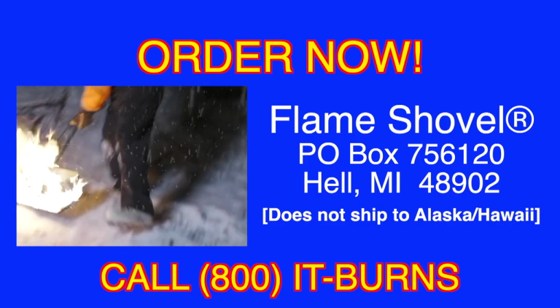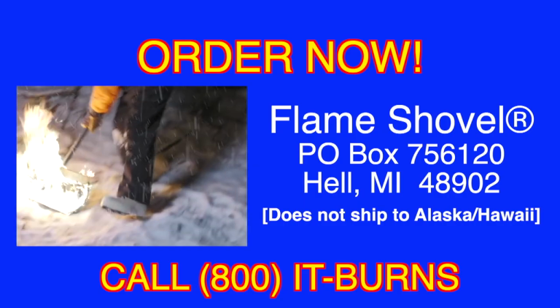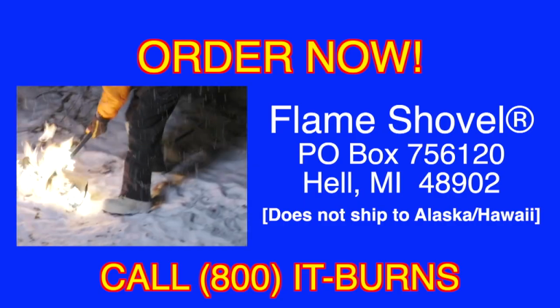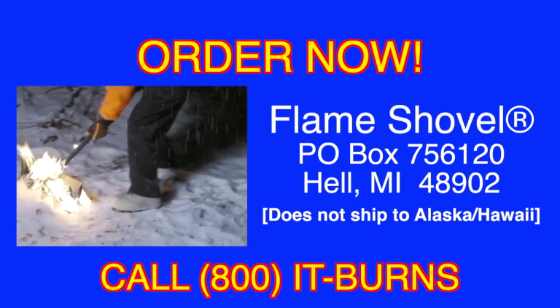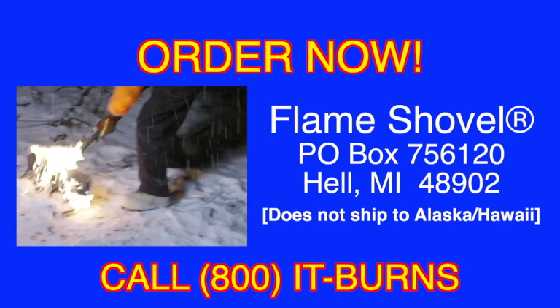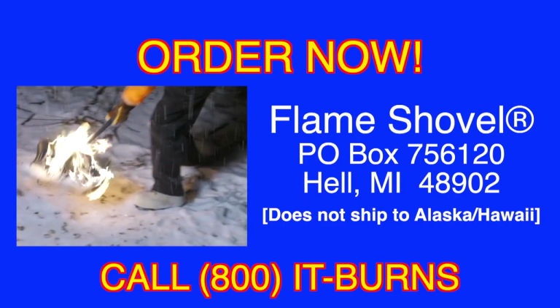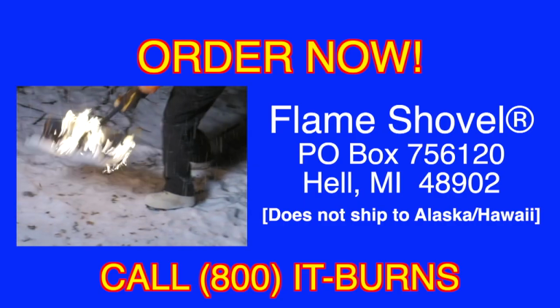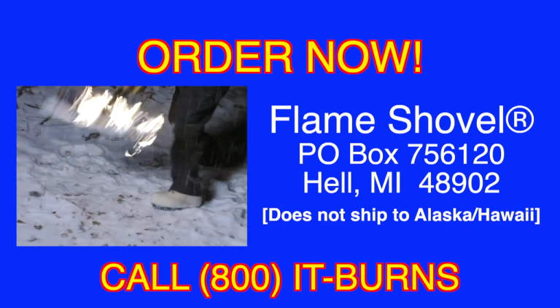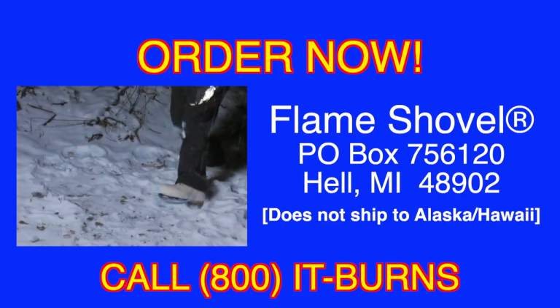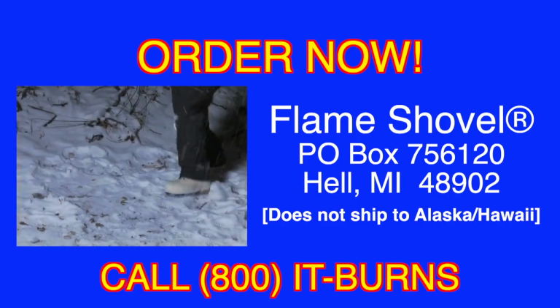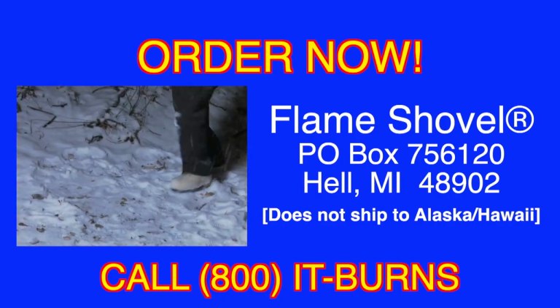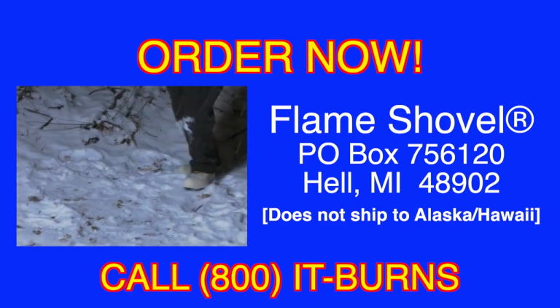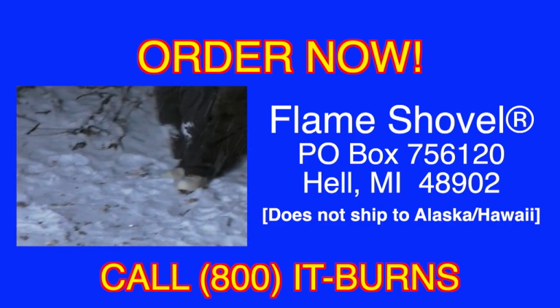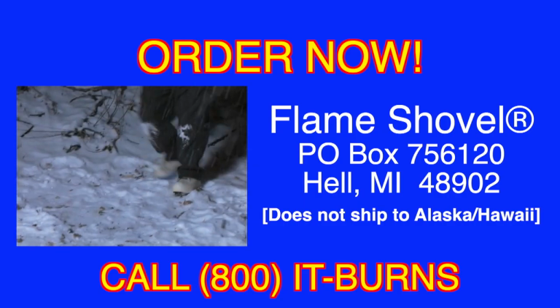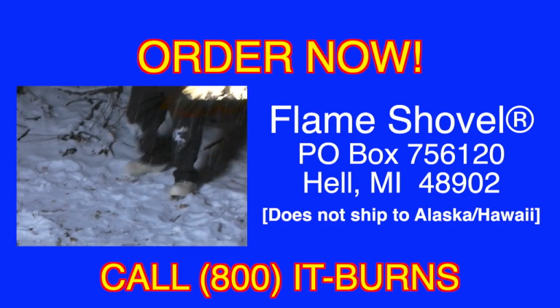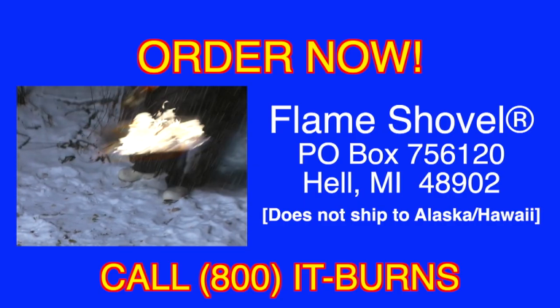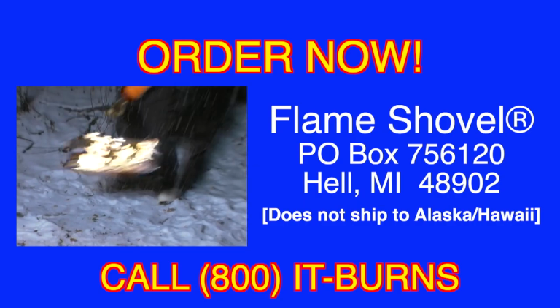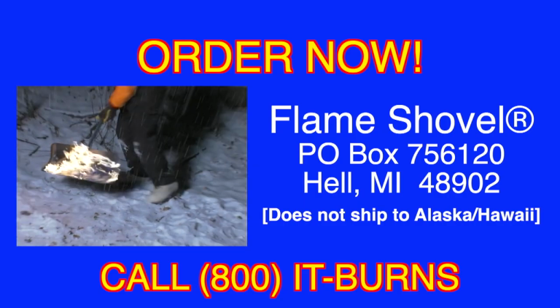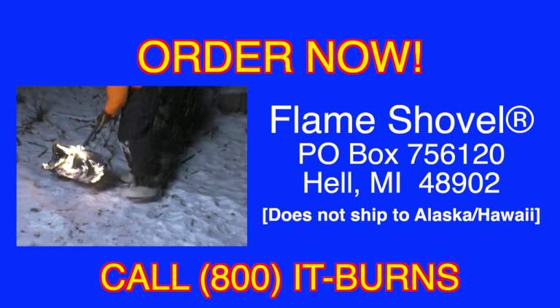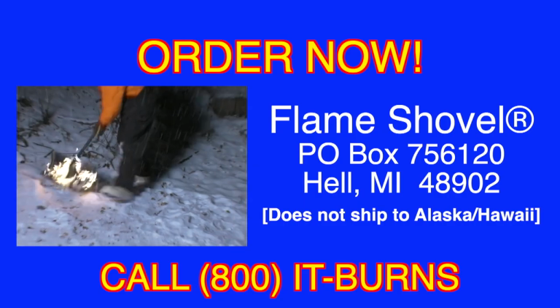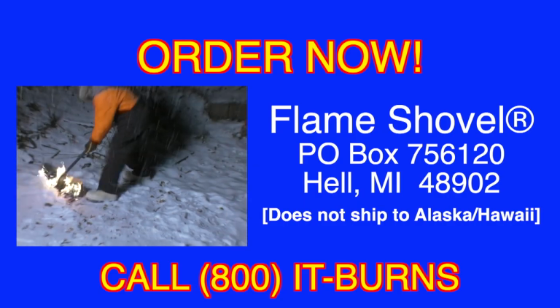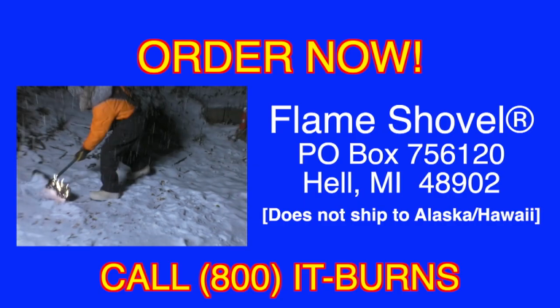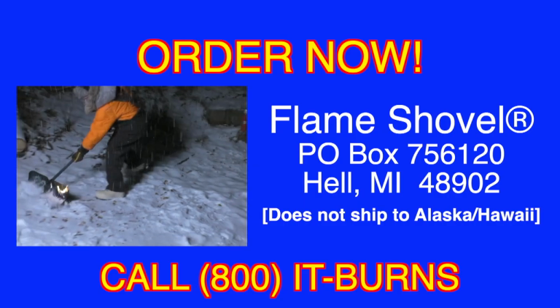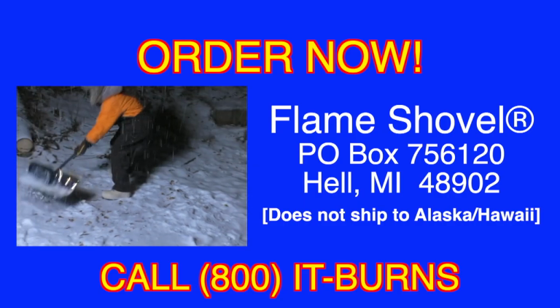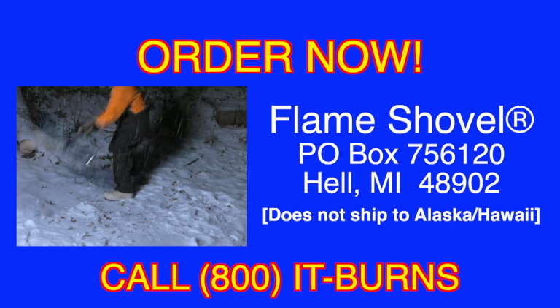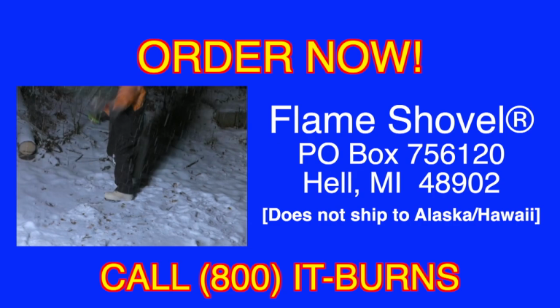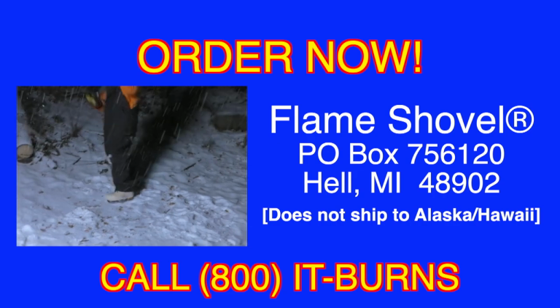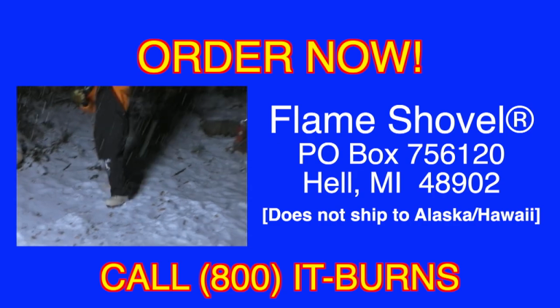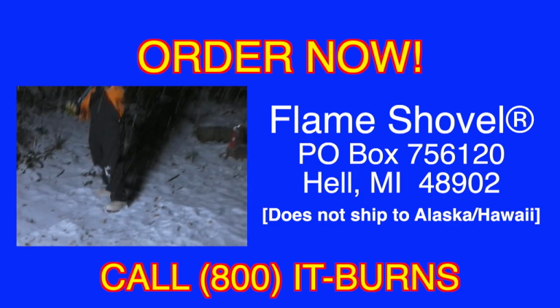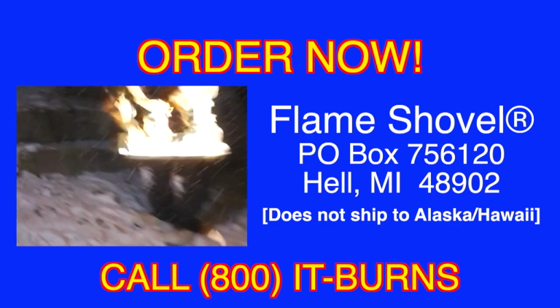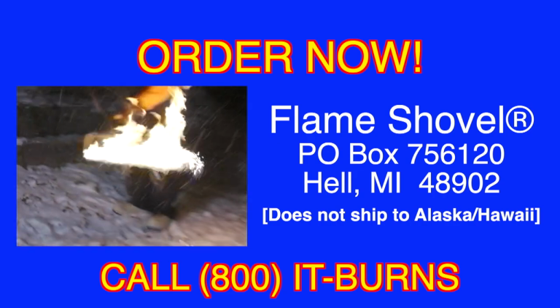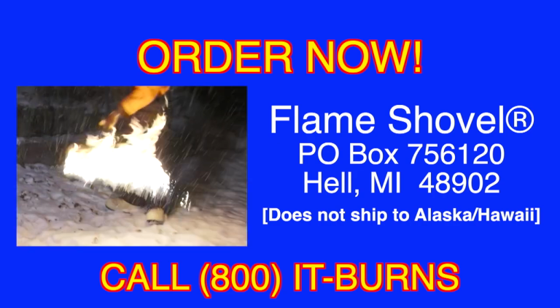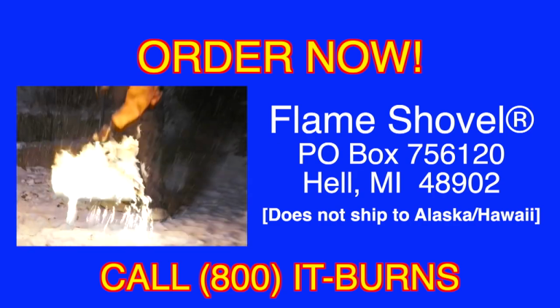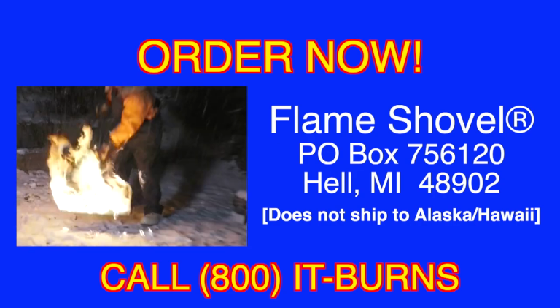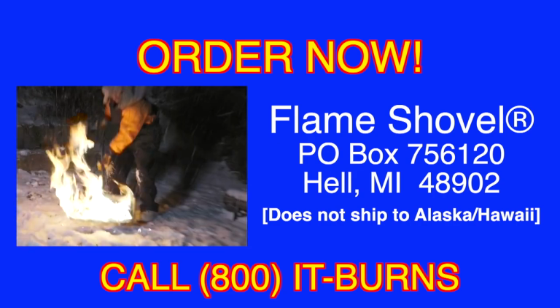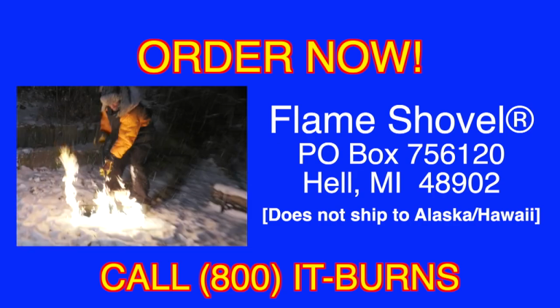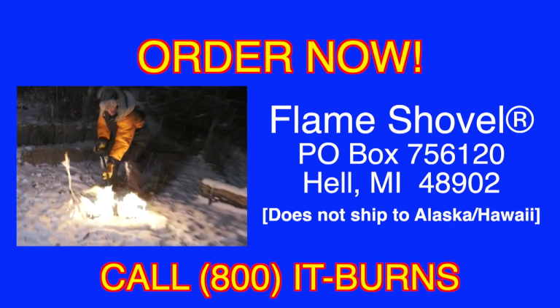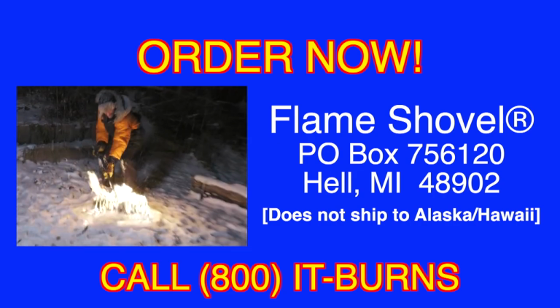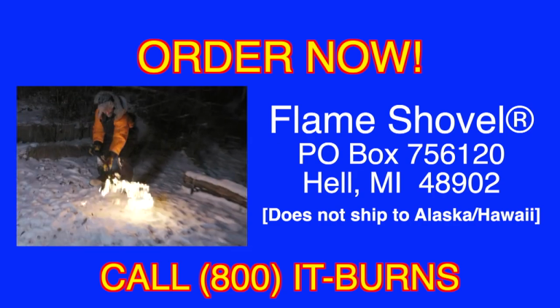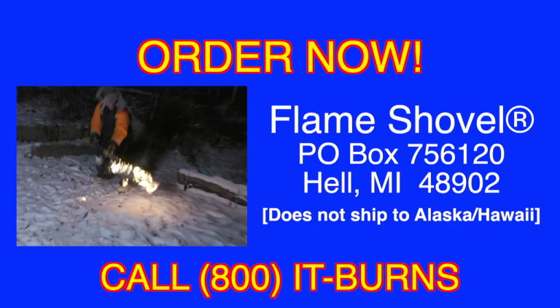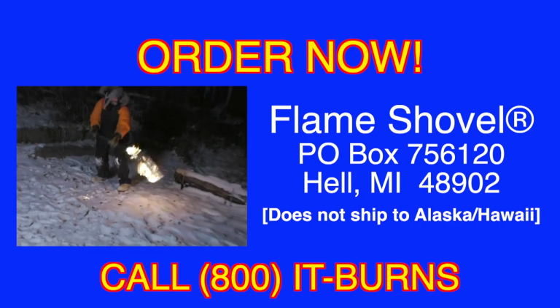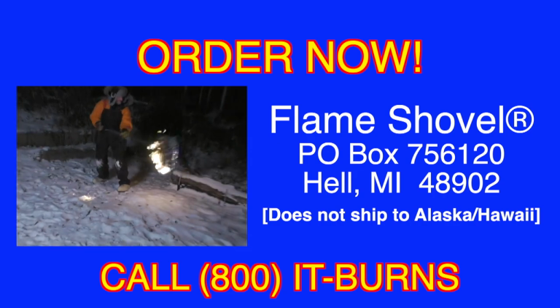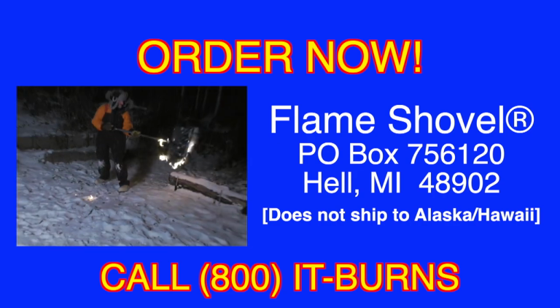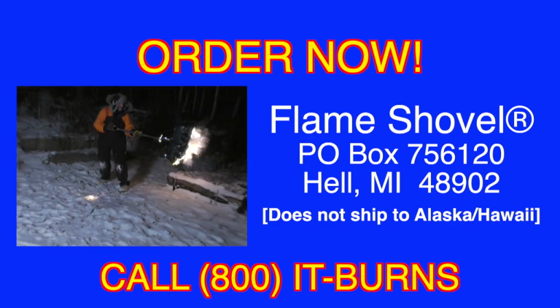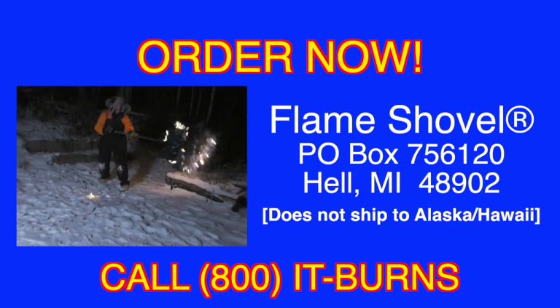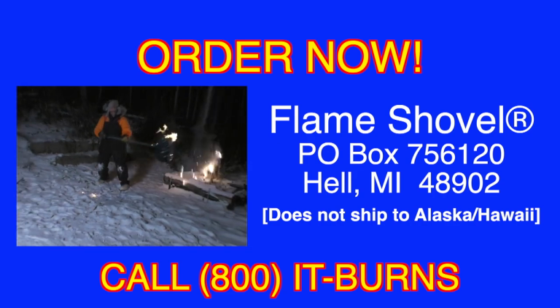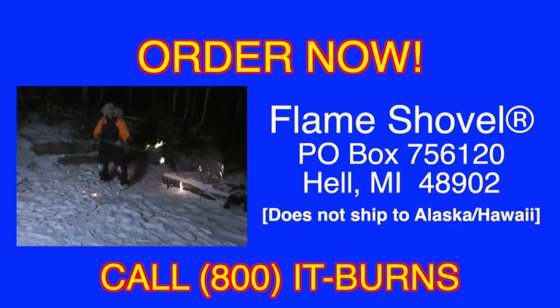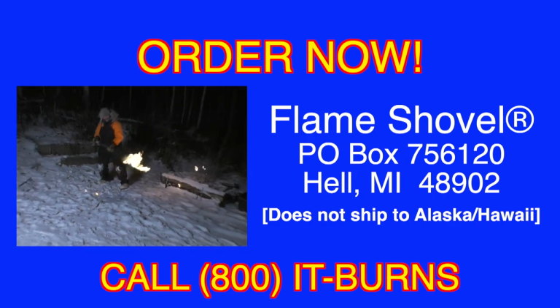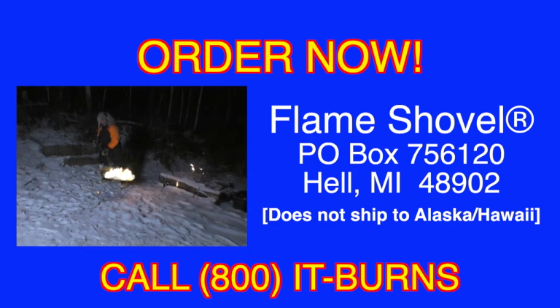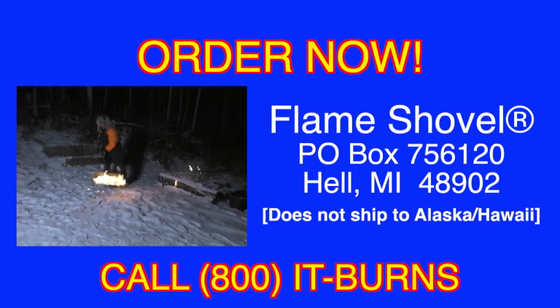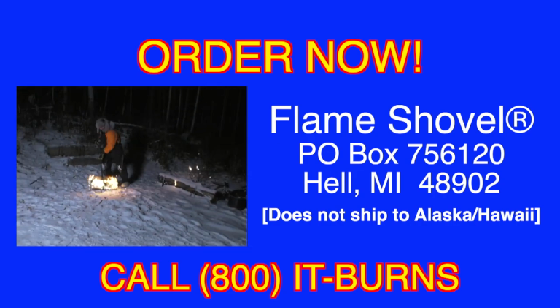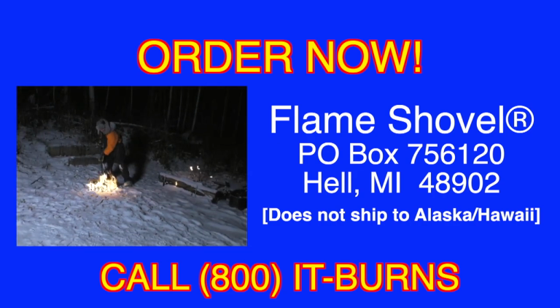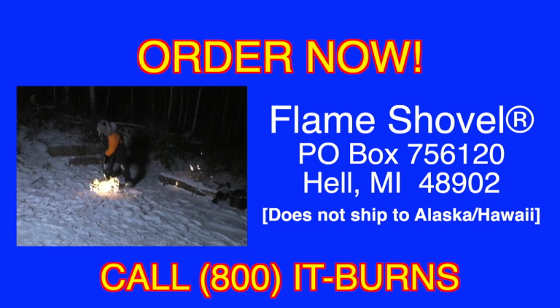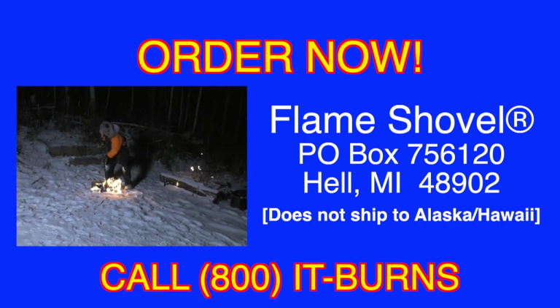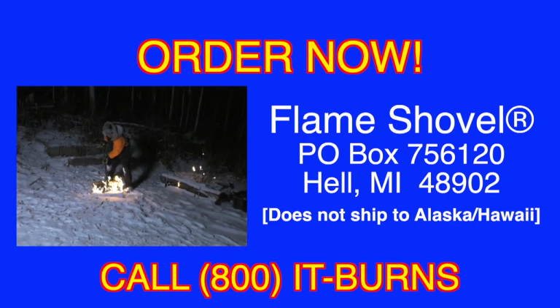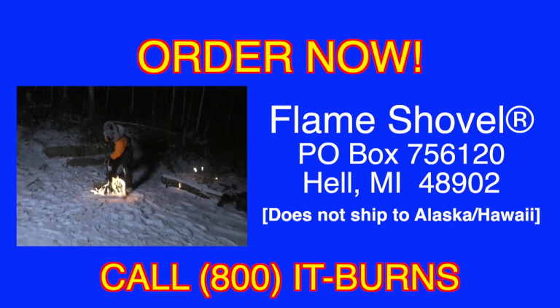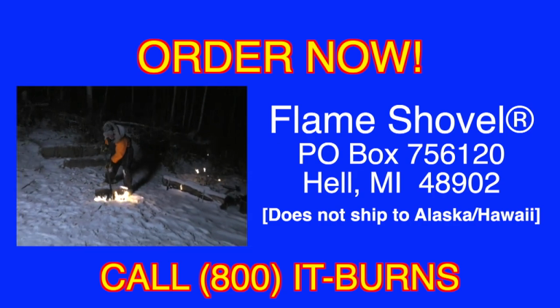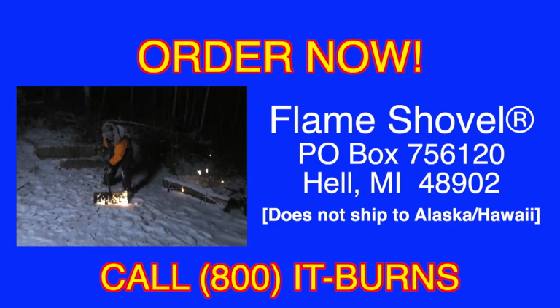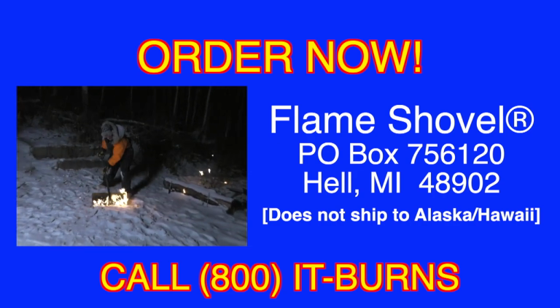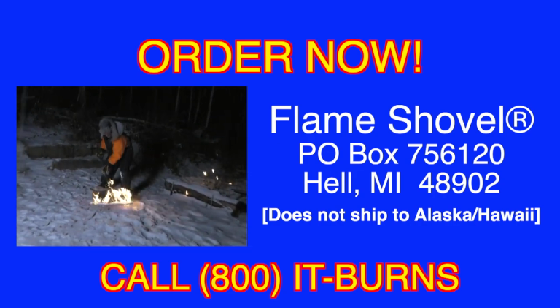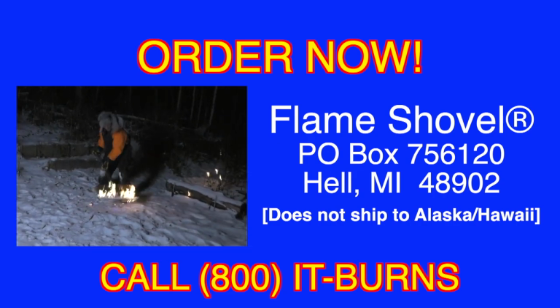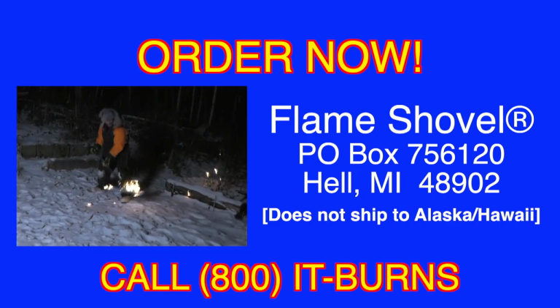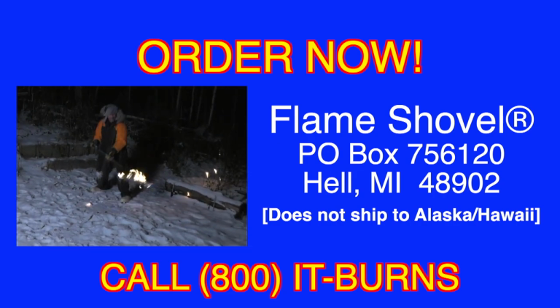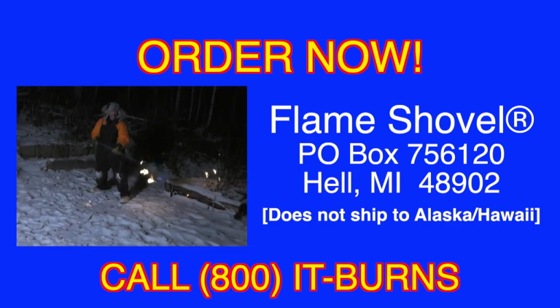Must be 18 or over. Send check or money order to Flame Shovel, P.O. Box 756-120, Hell, Michigan 48902. Does not ship to Alaska or Hawaii.